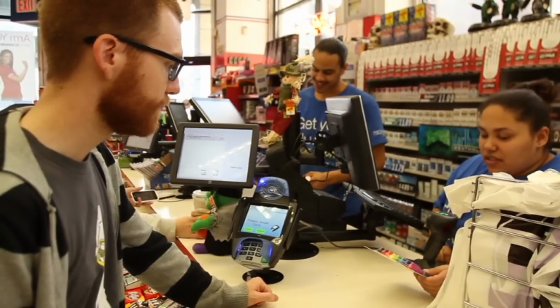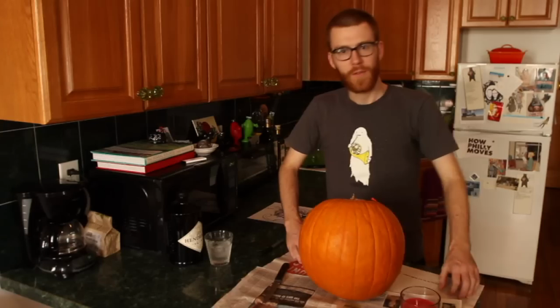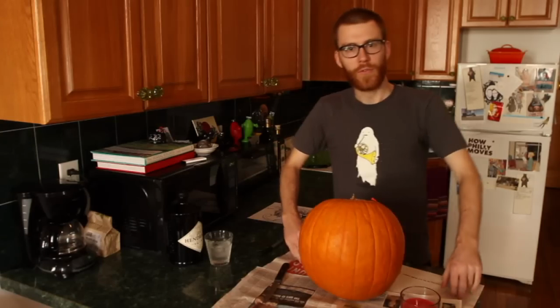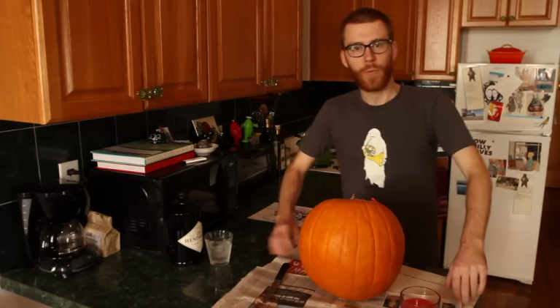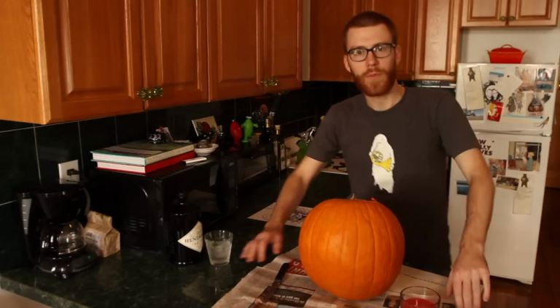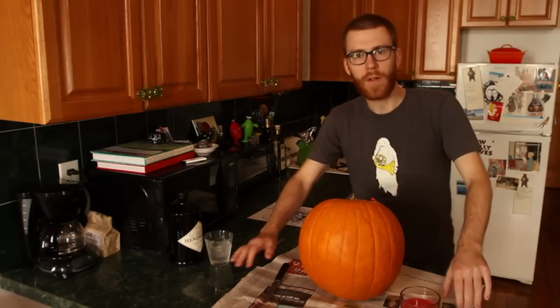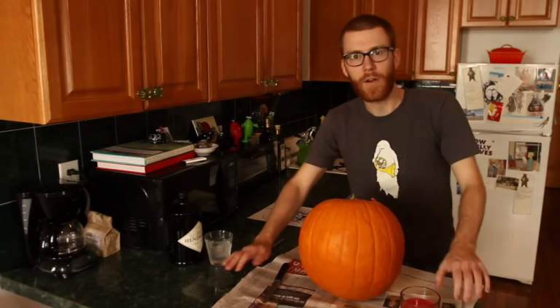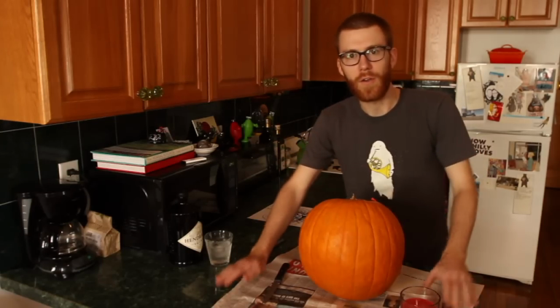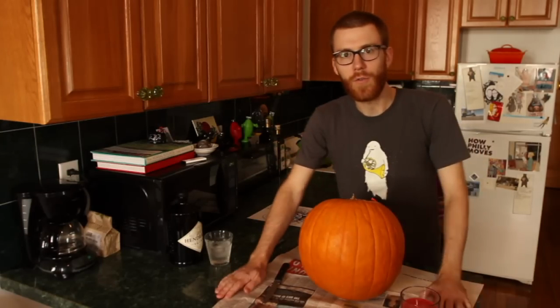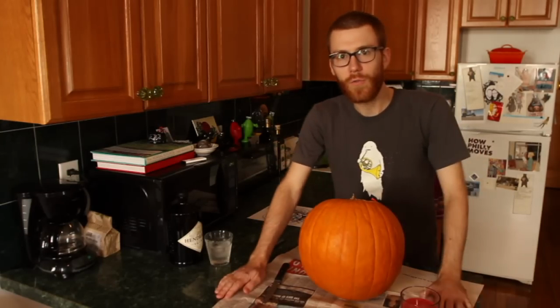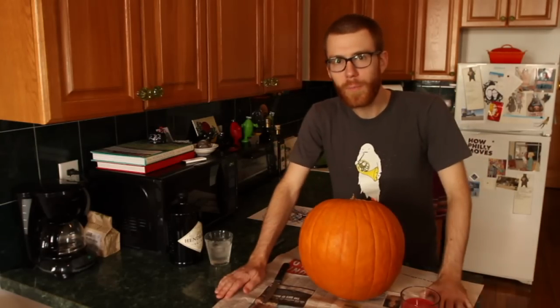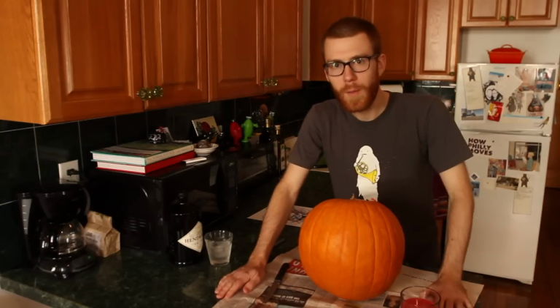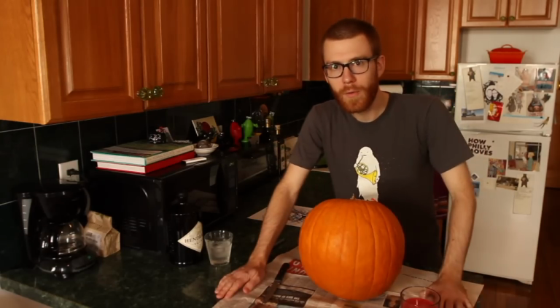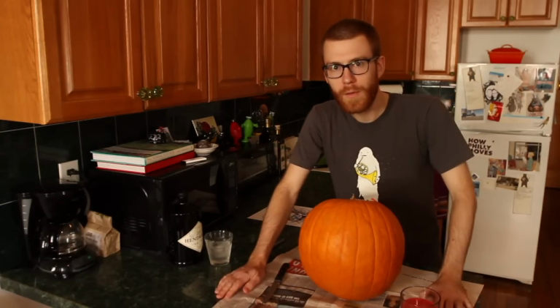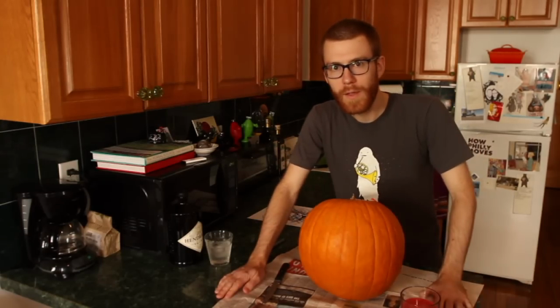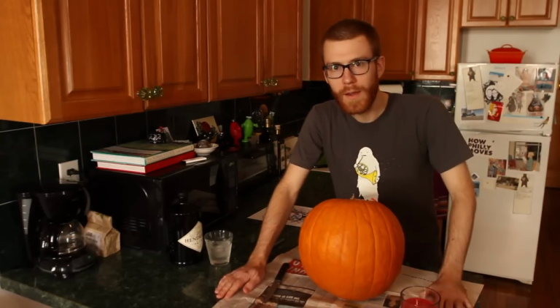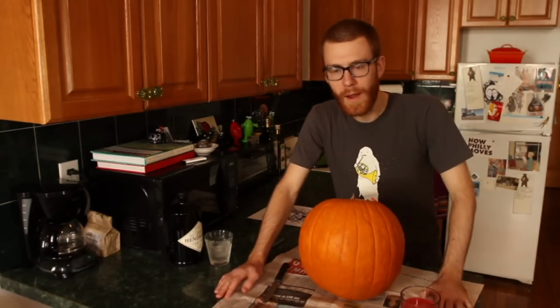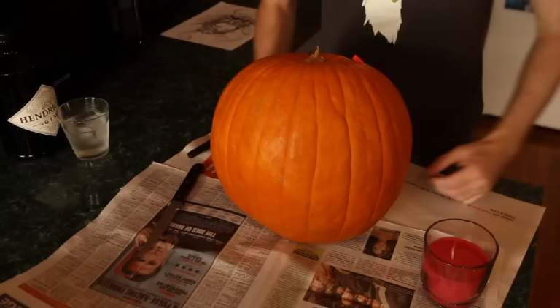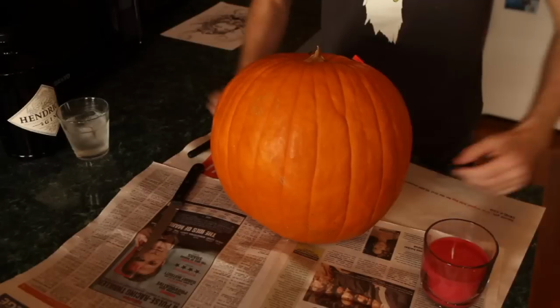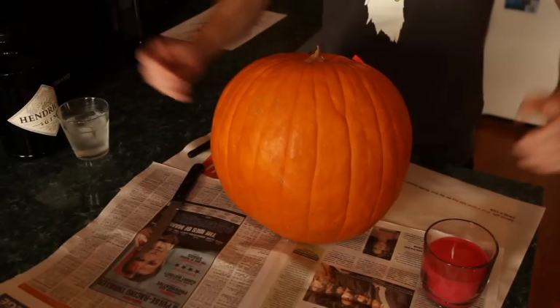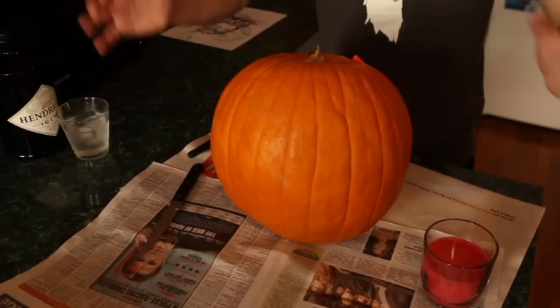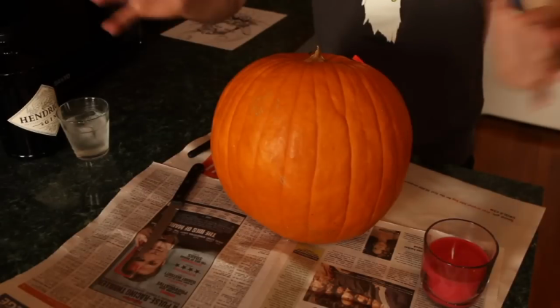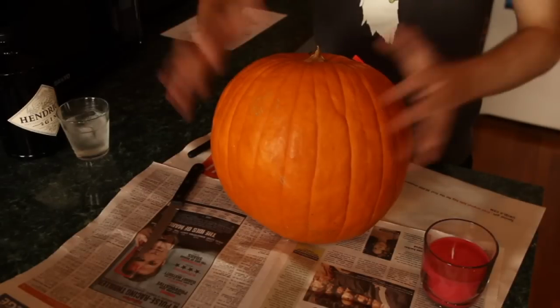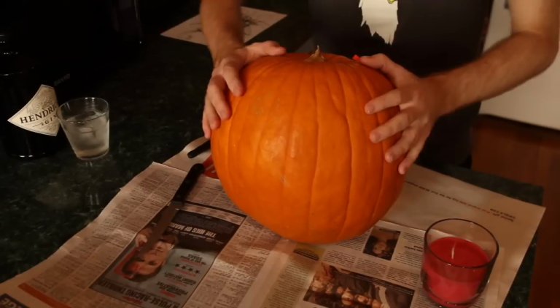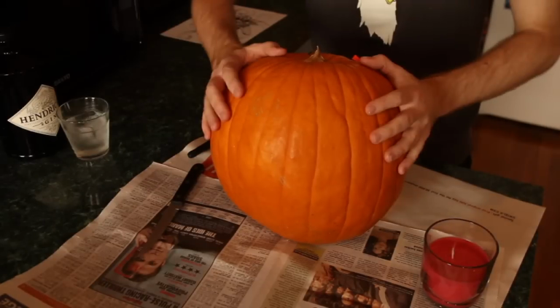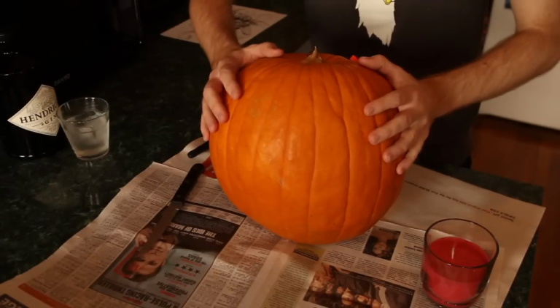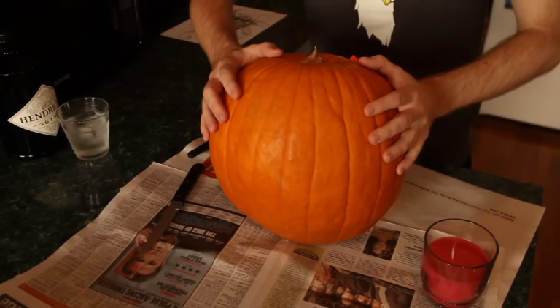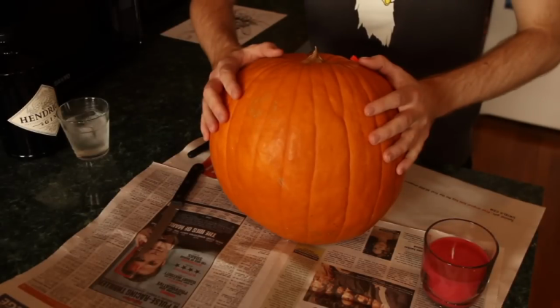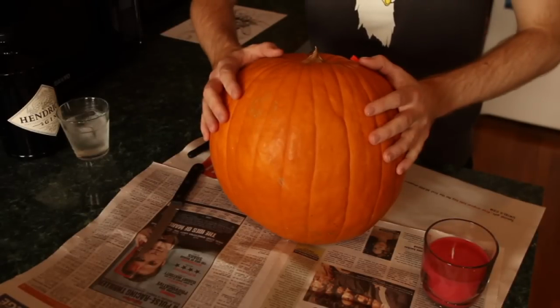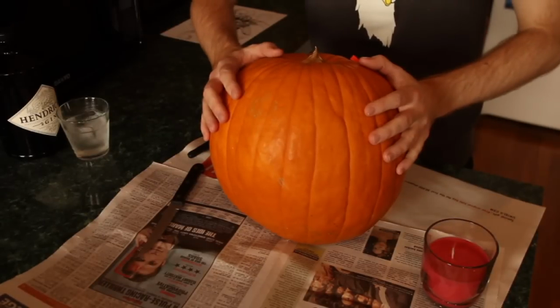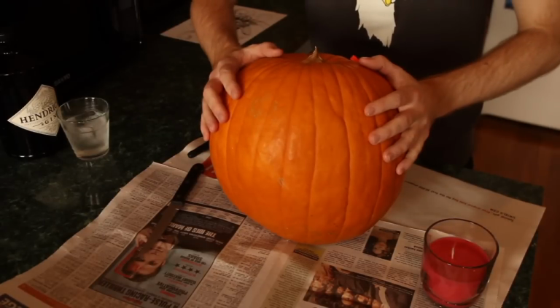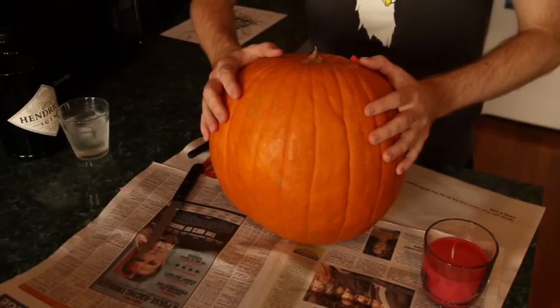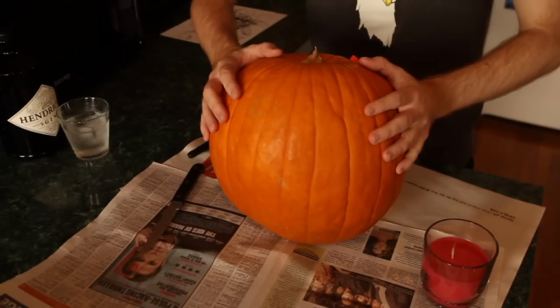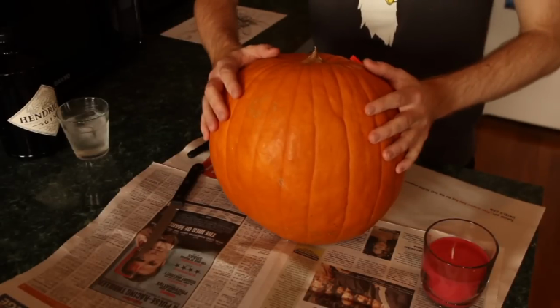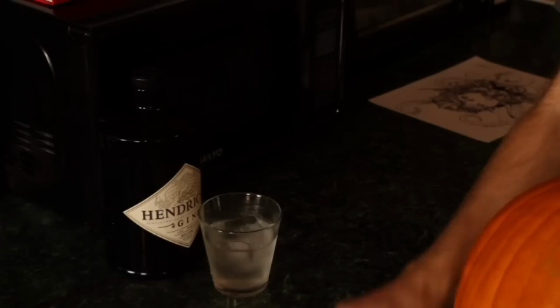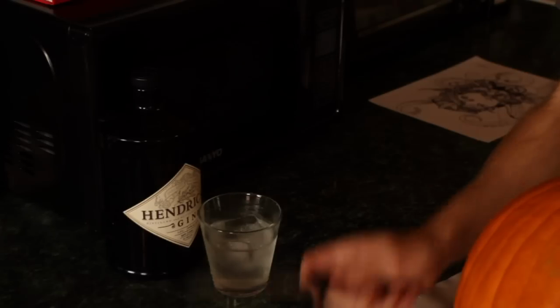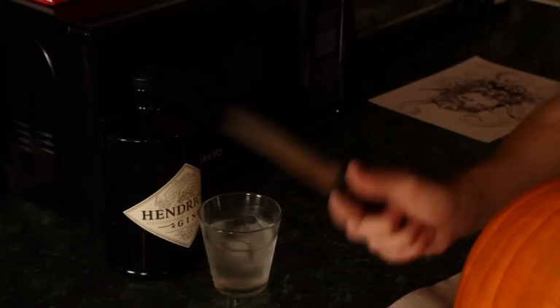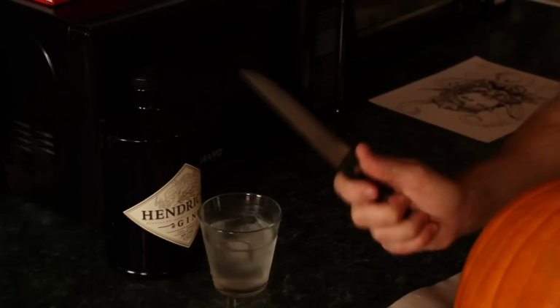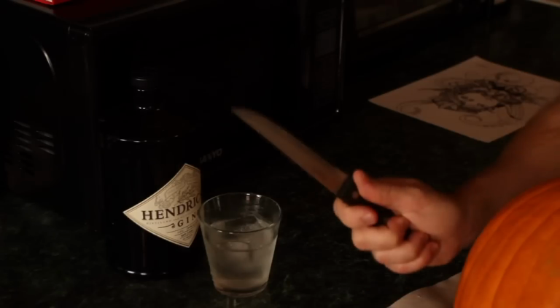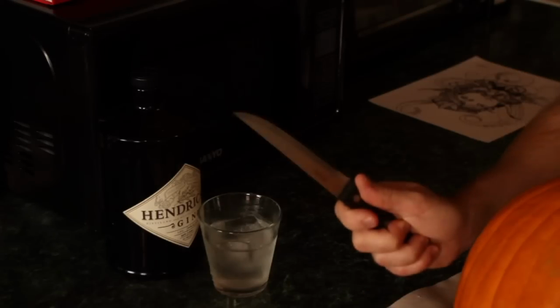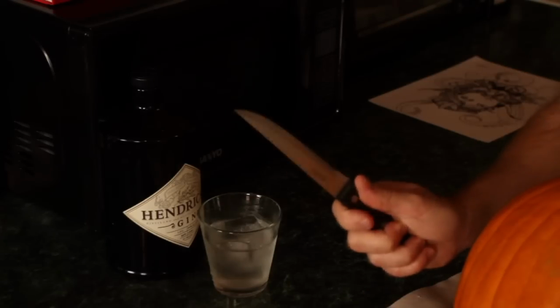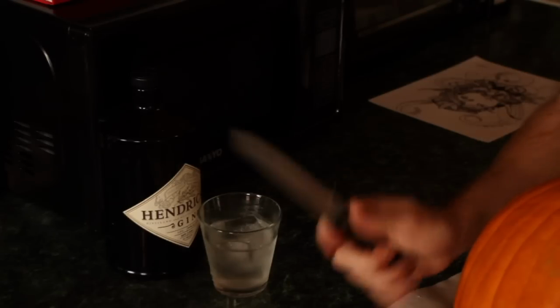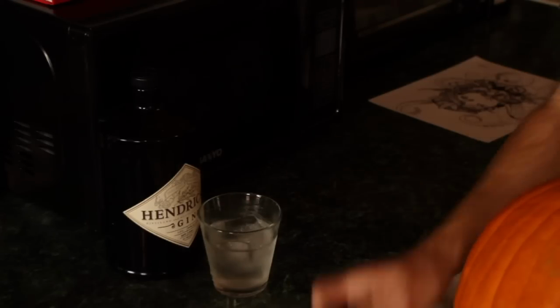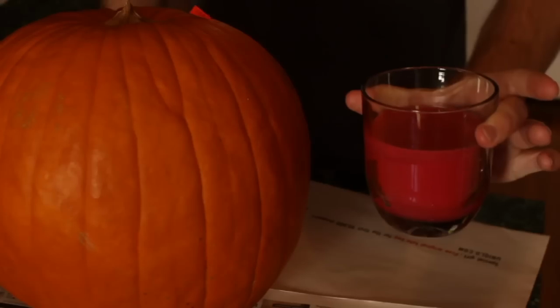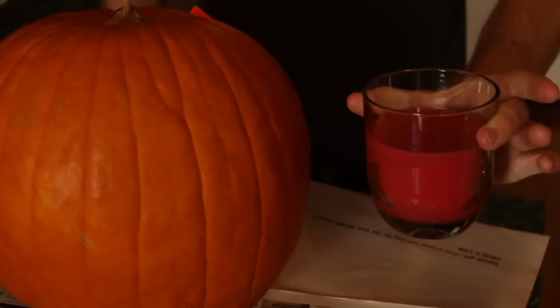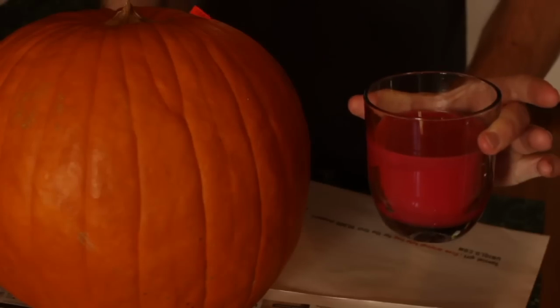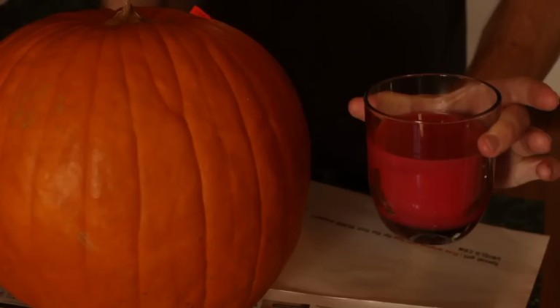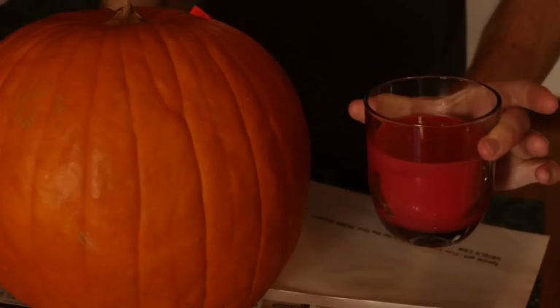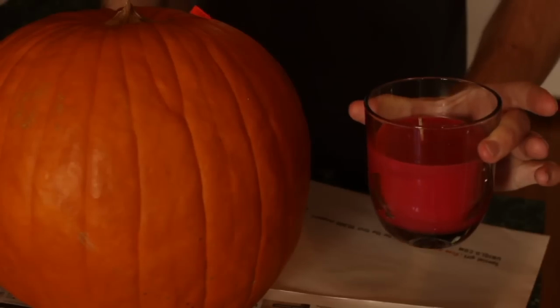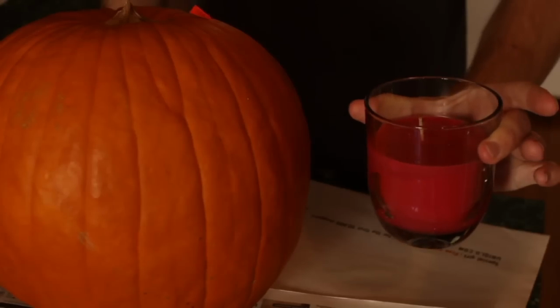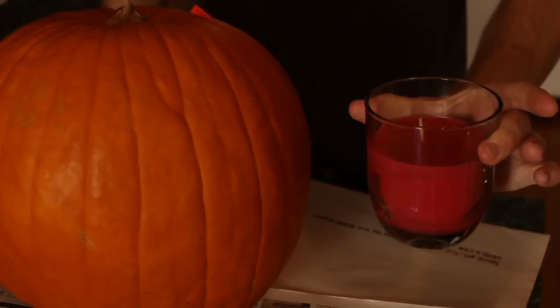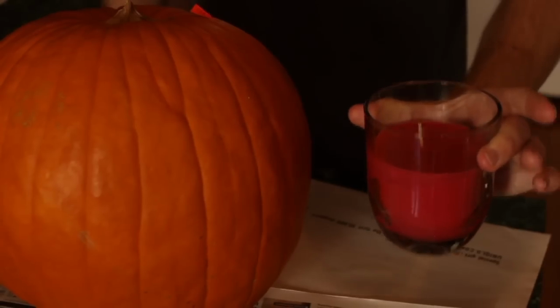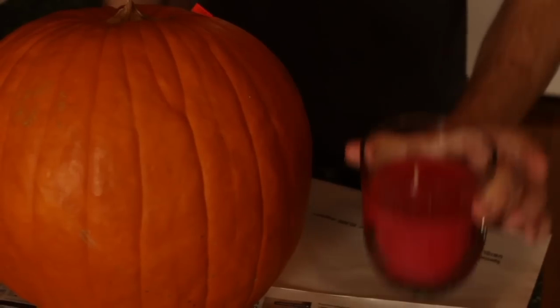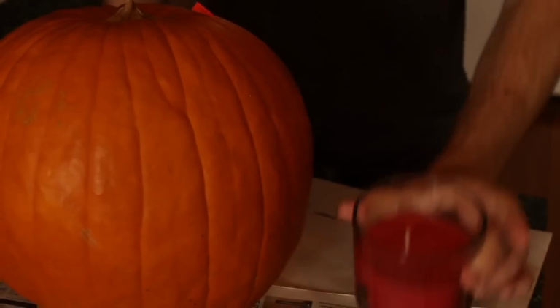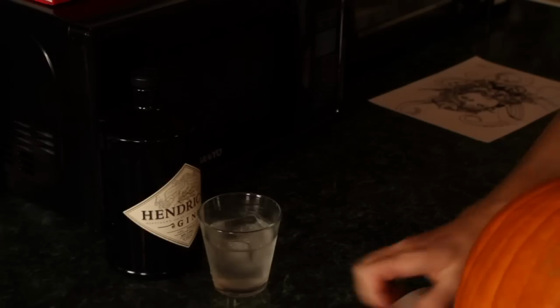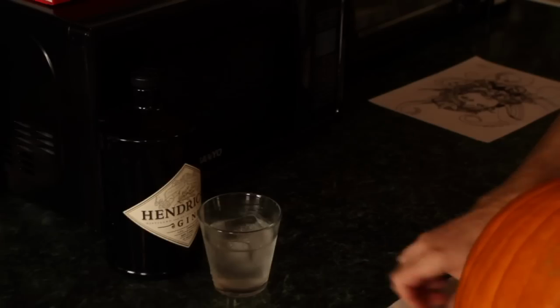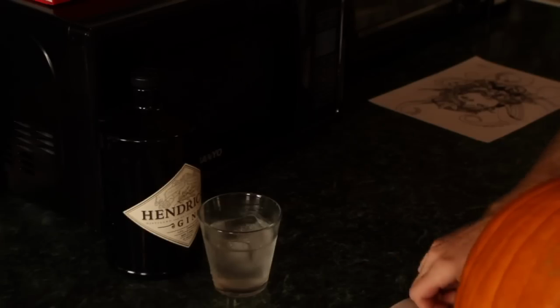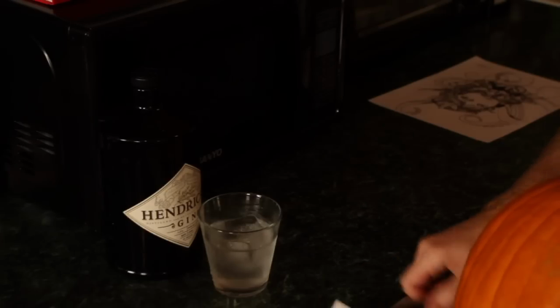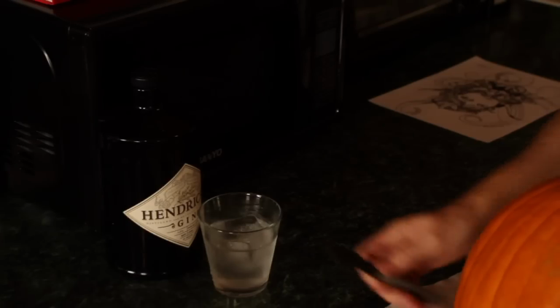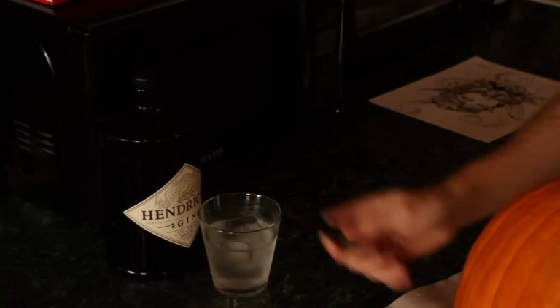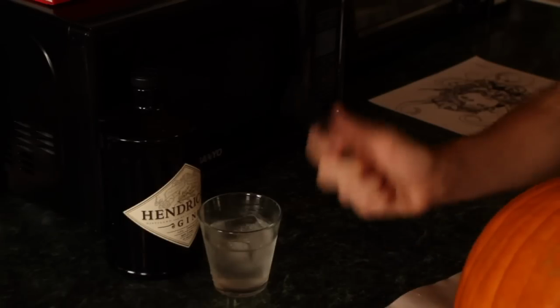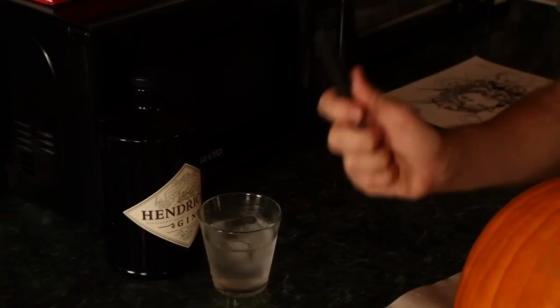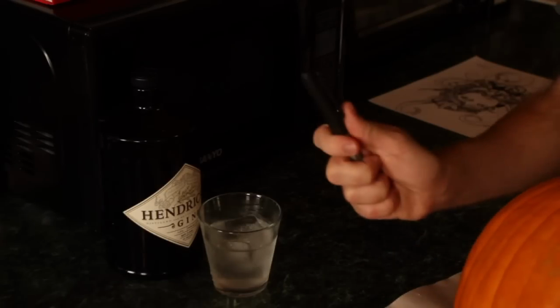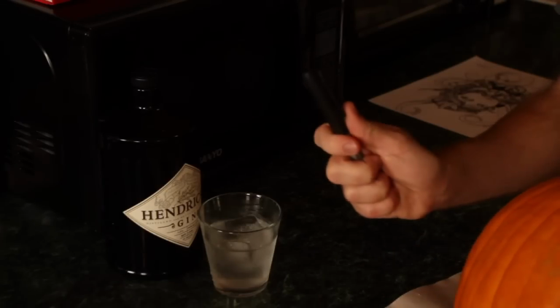So we've got our newspaper laid out, got our pumpkin, a knife, a candle, and a marker.